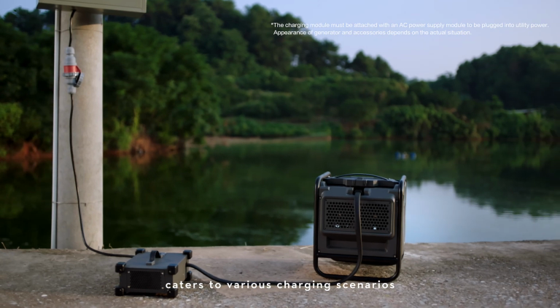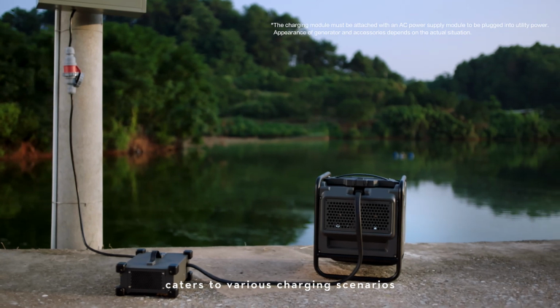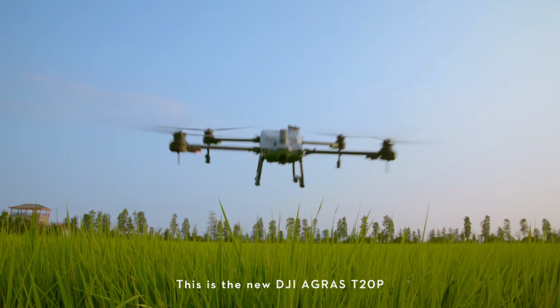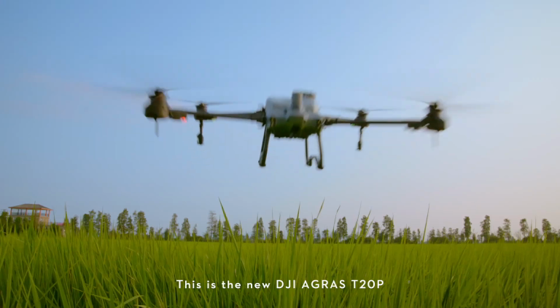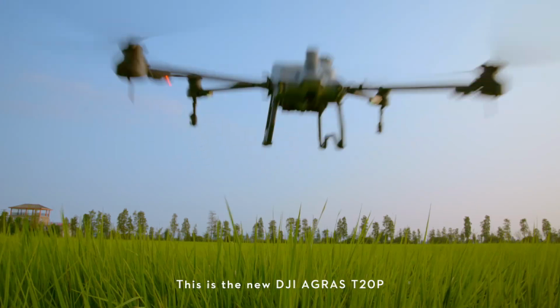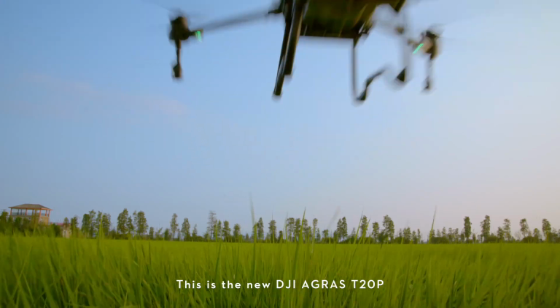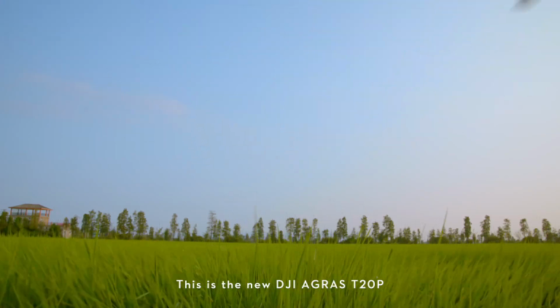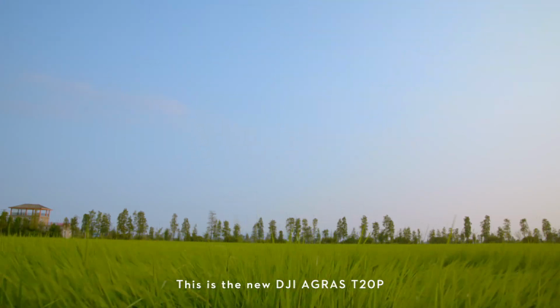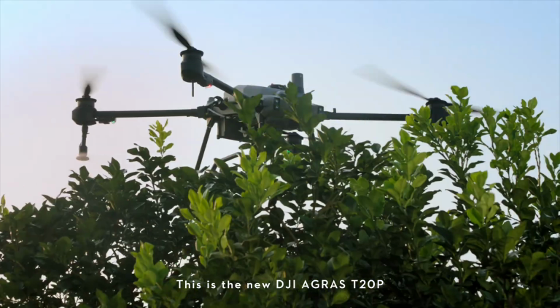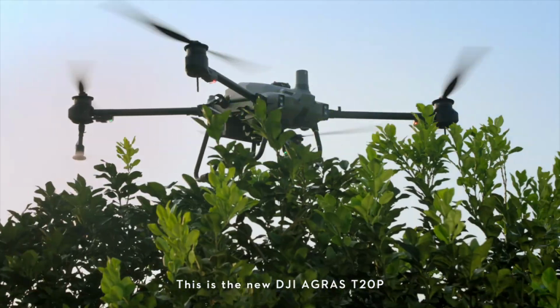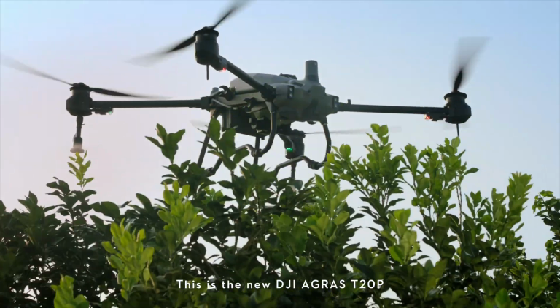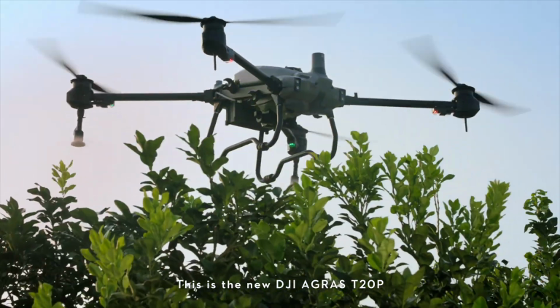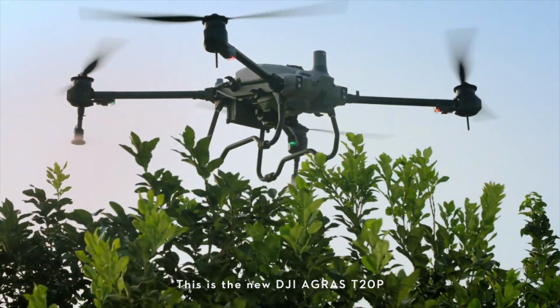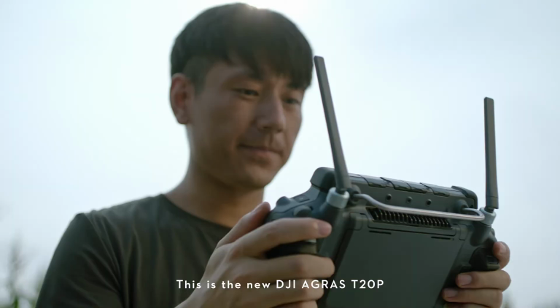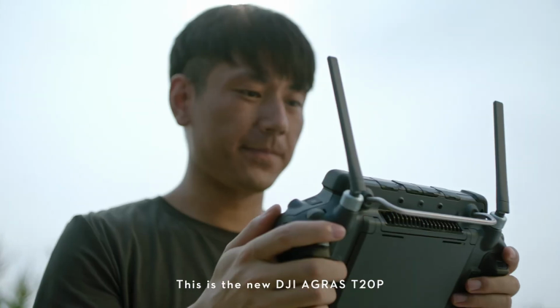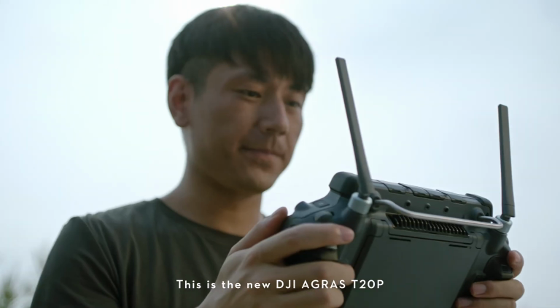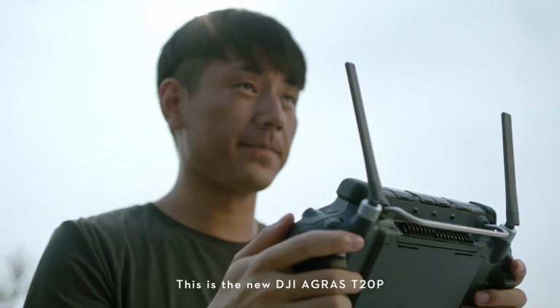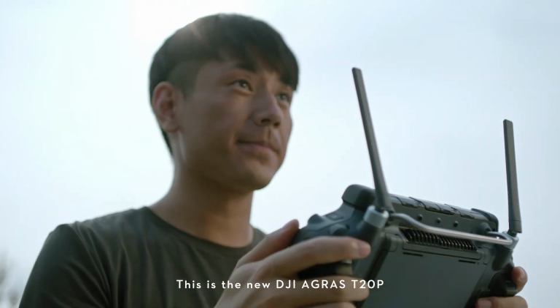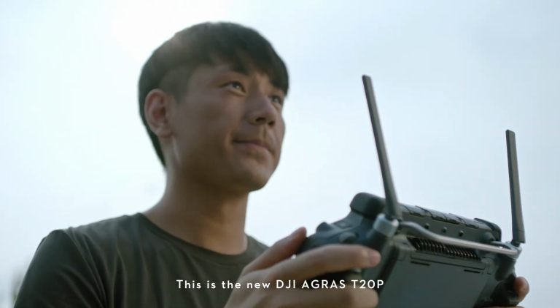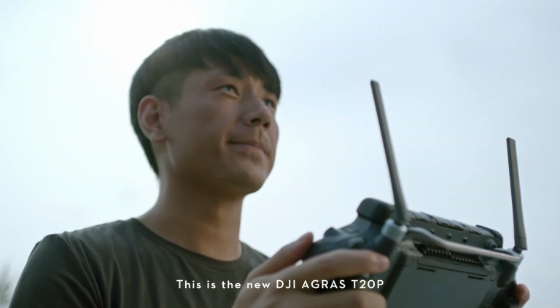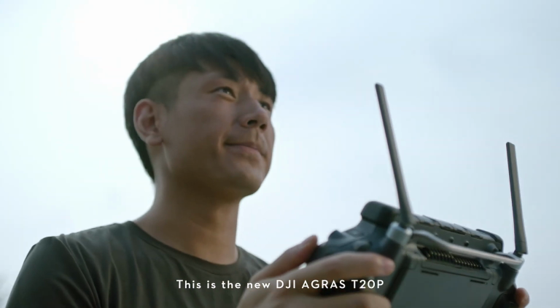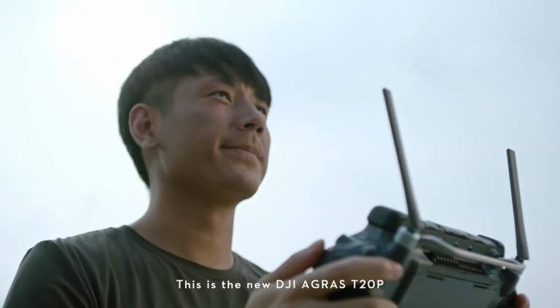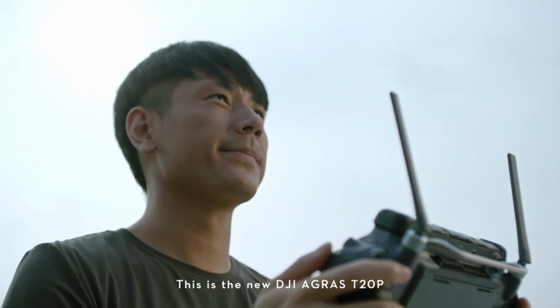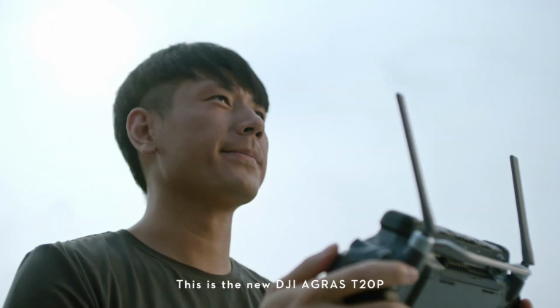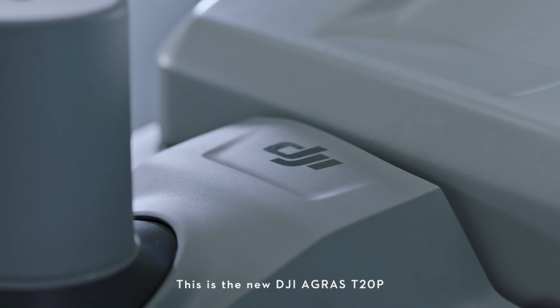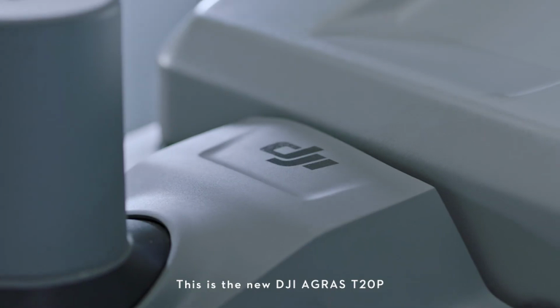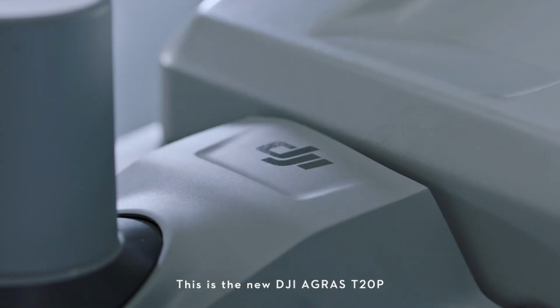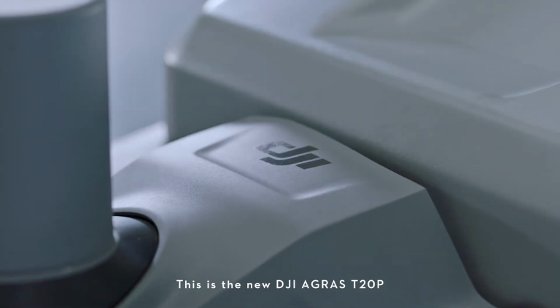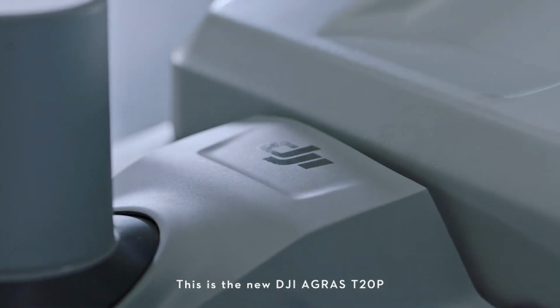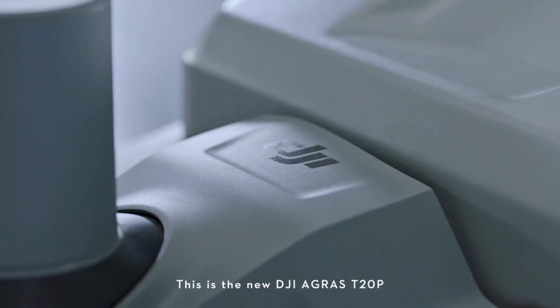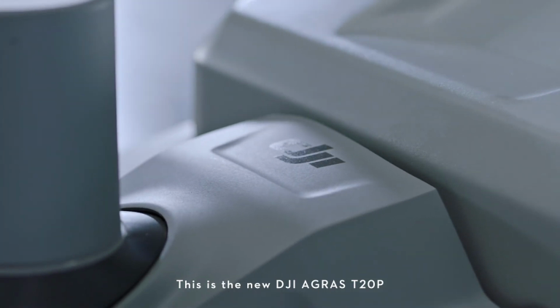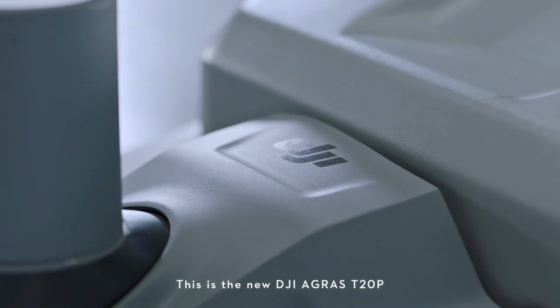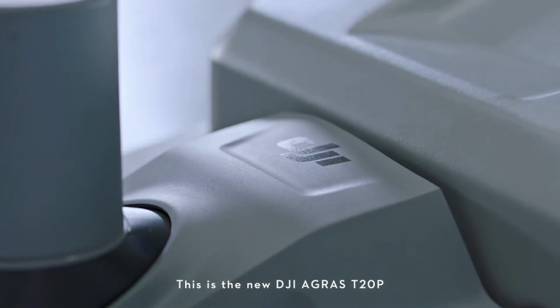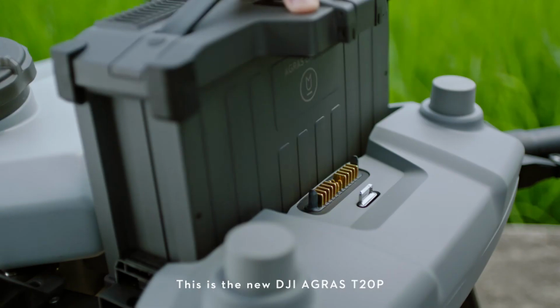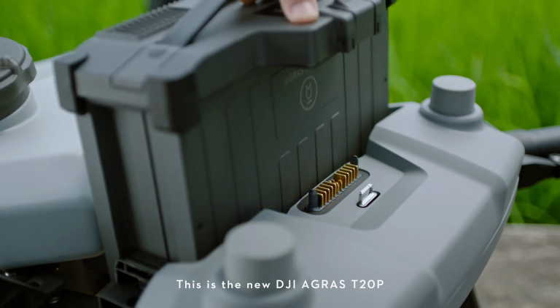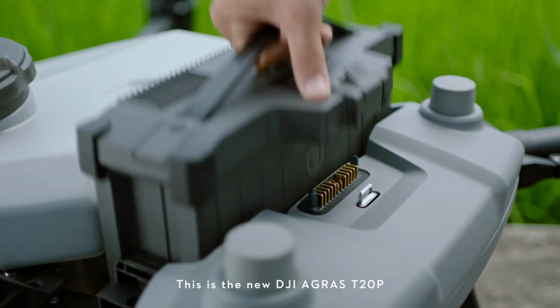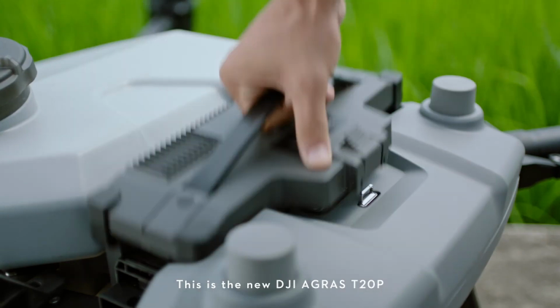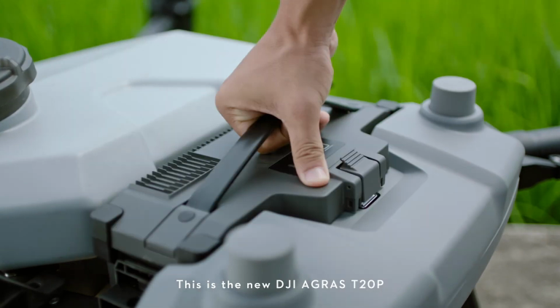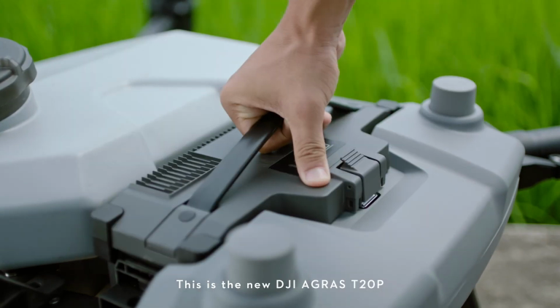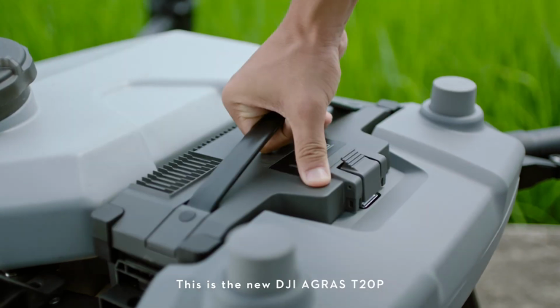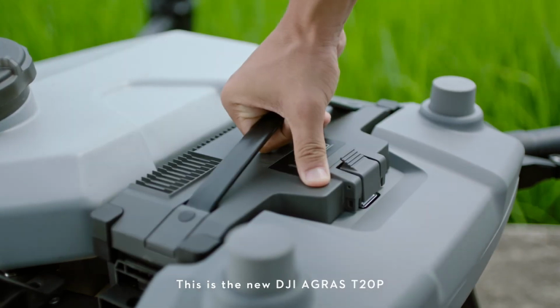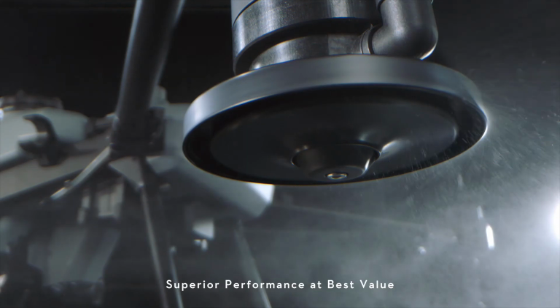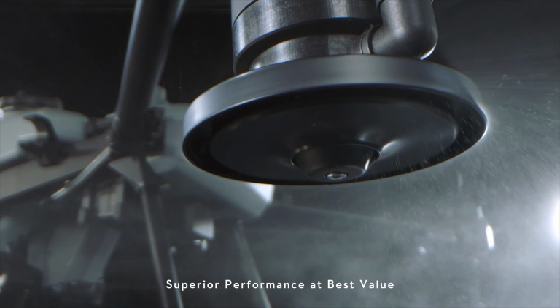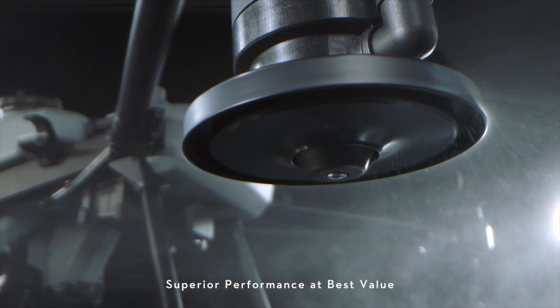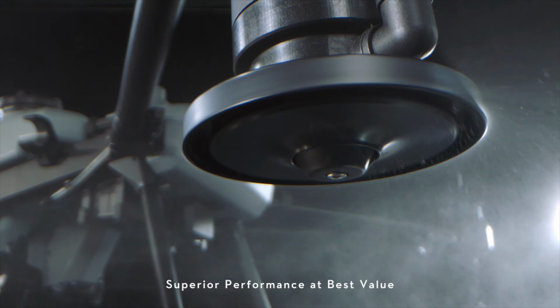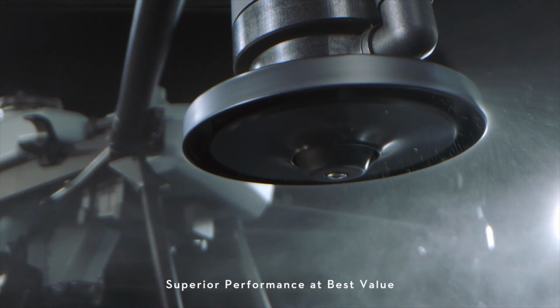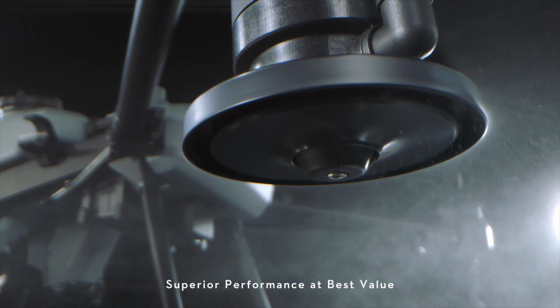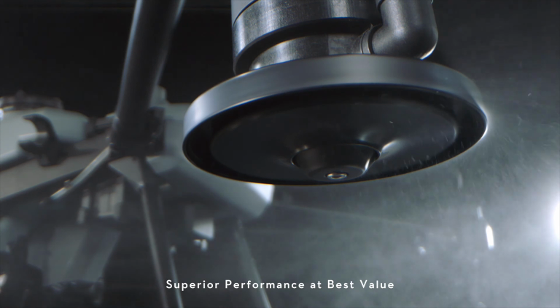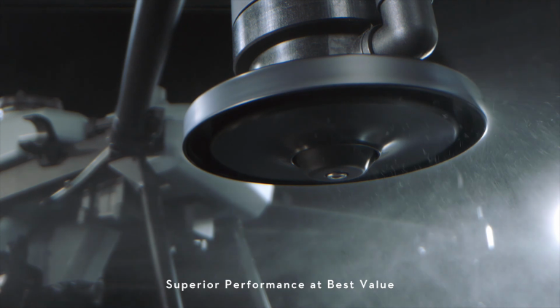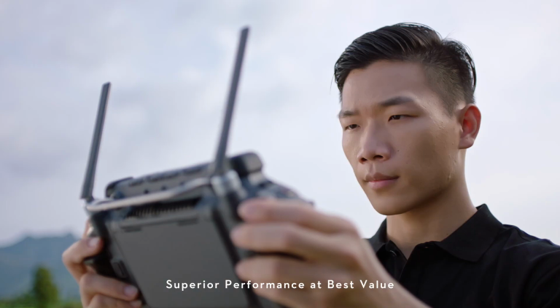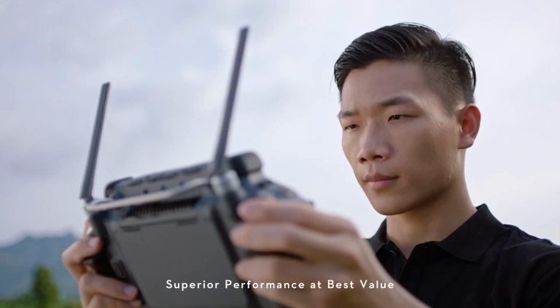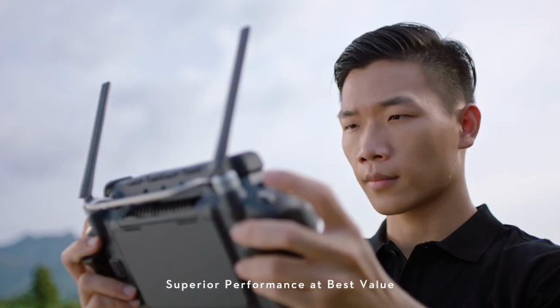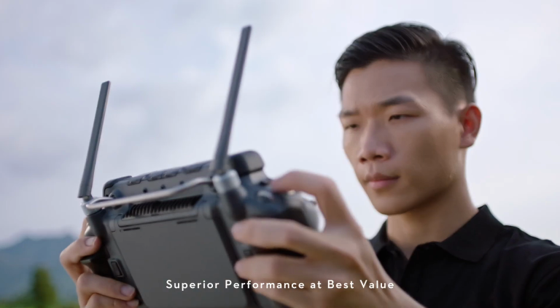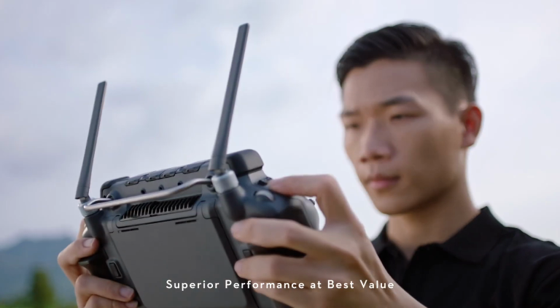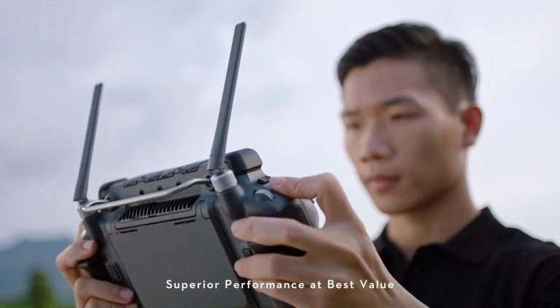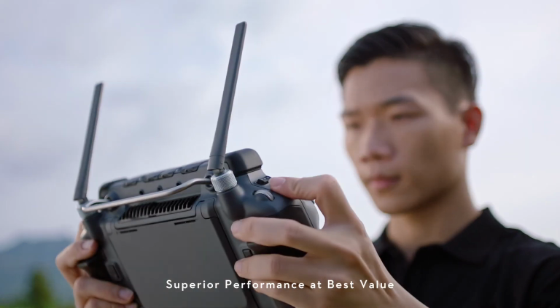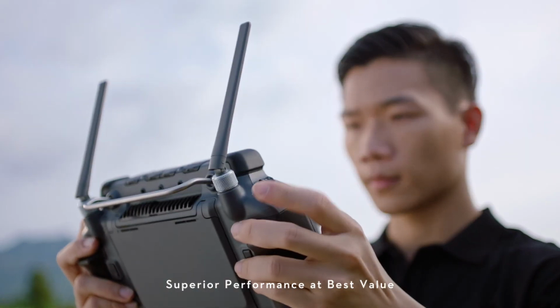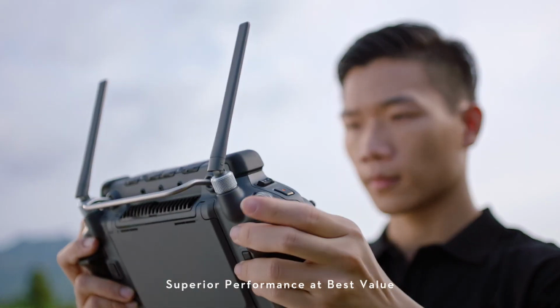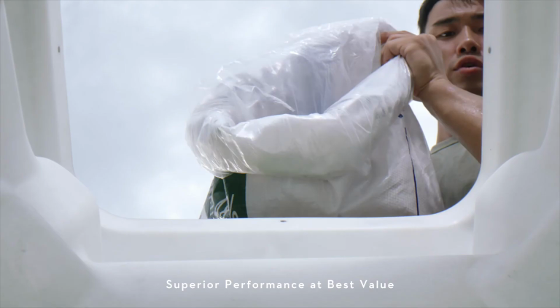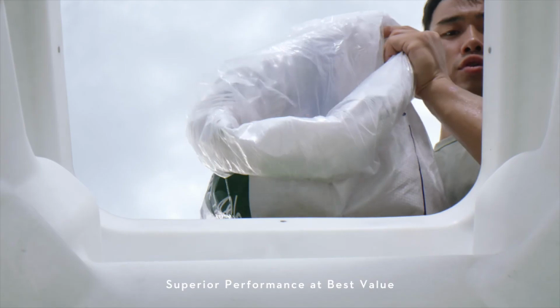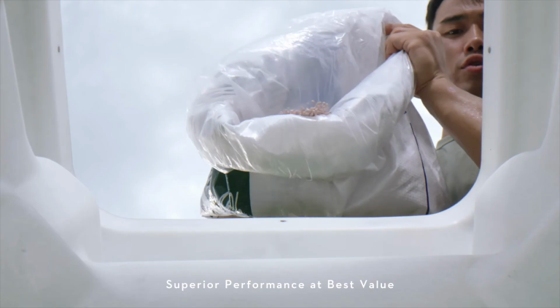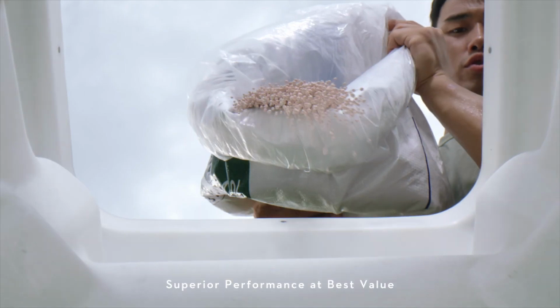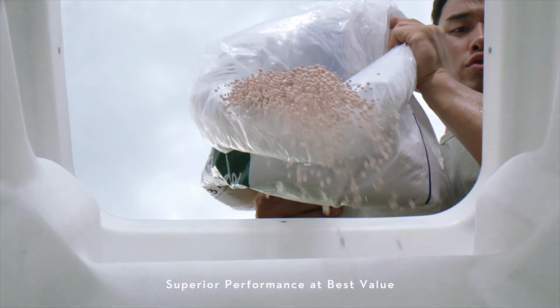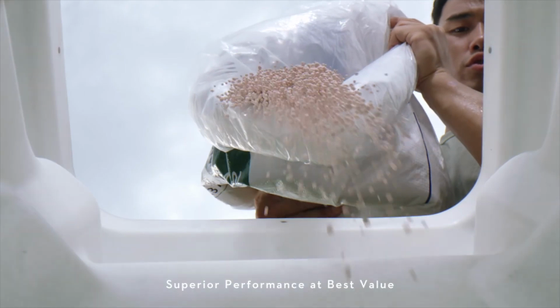This is the new DJI Agras T20 Pro — superior performance at best value.